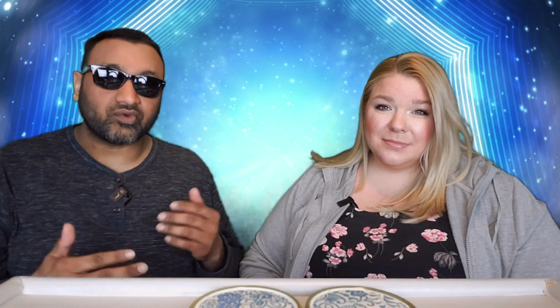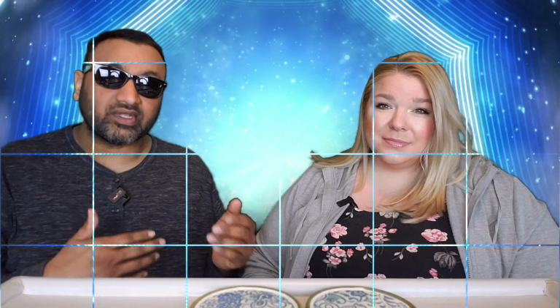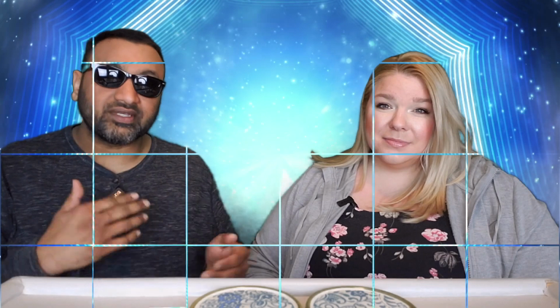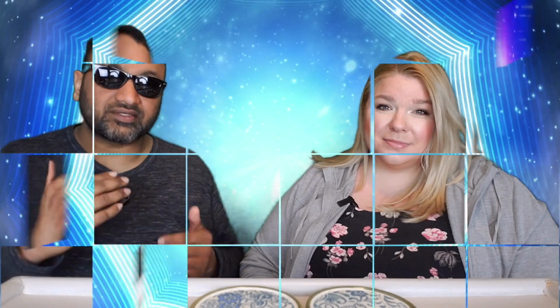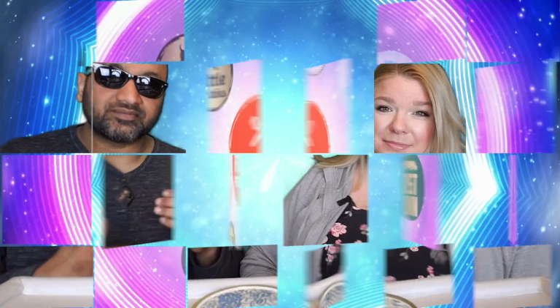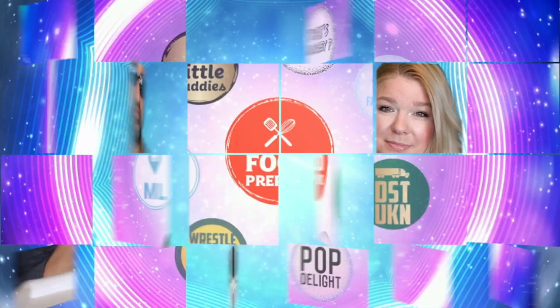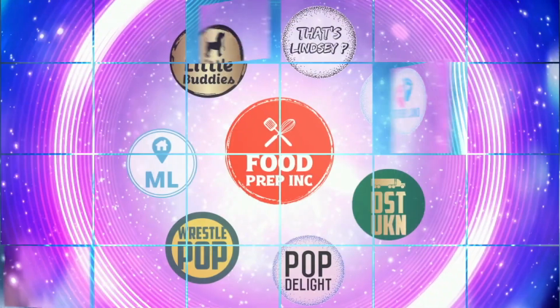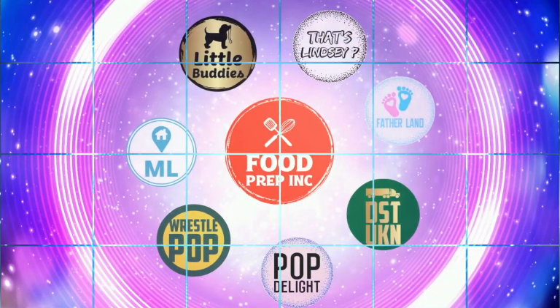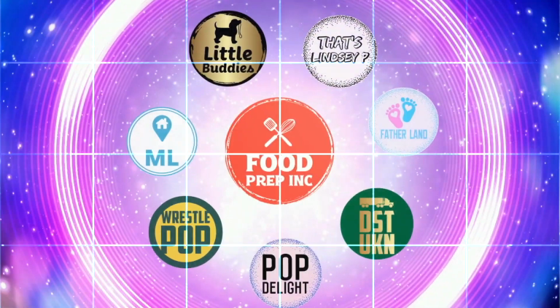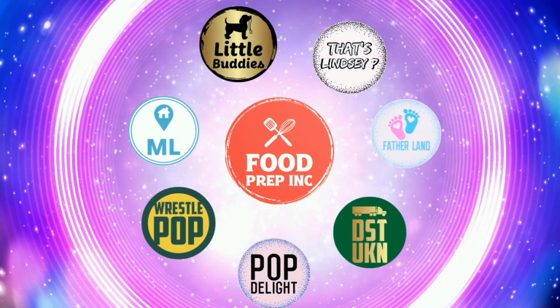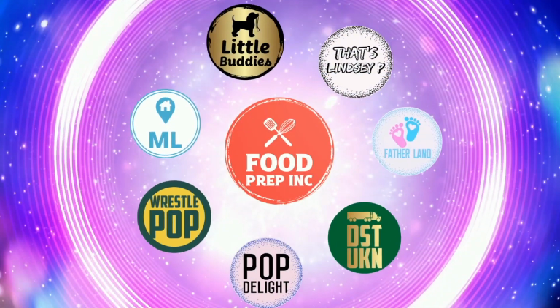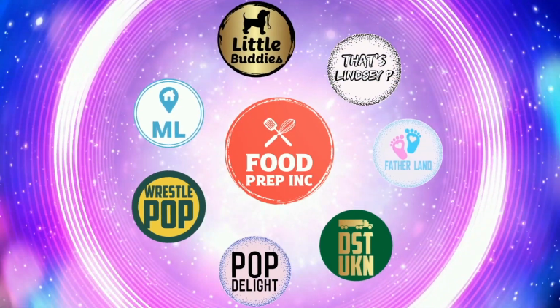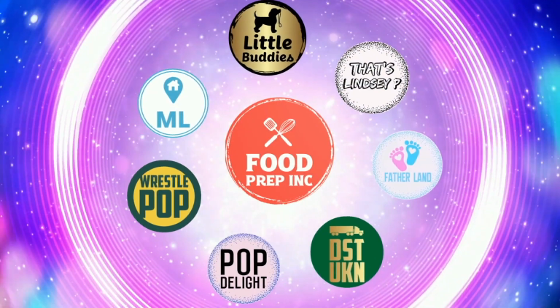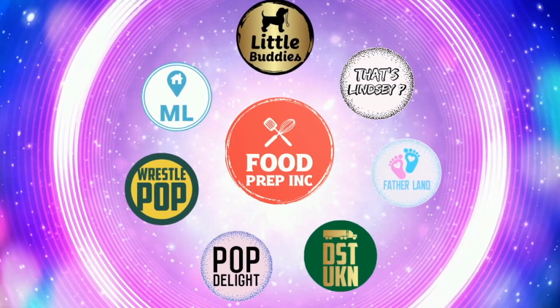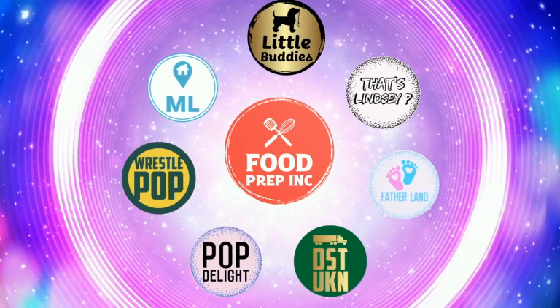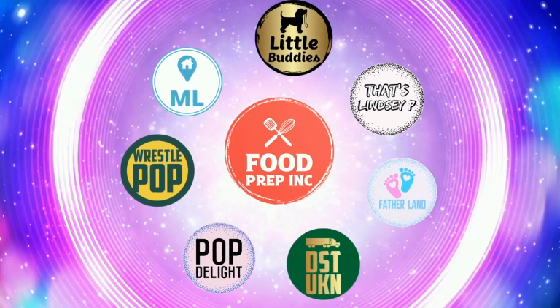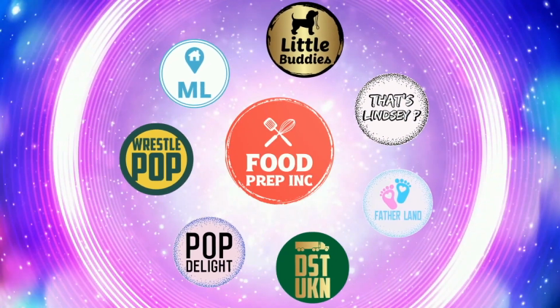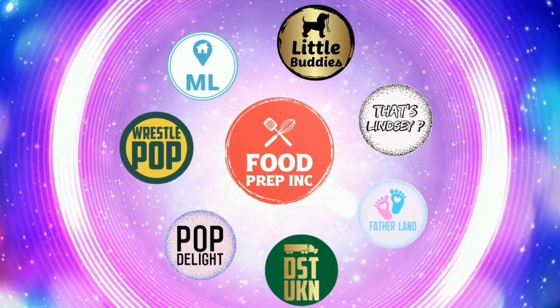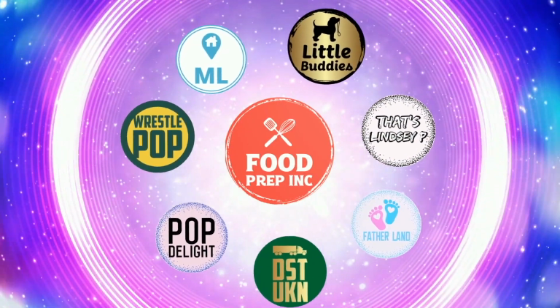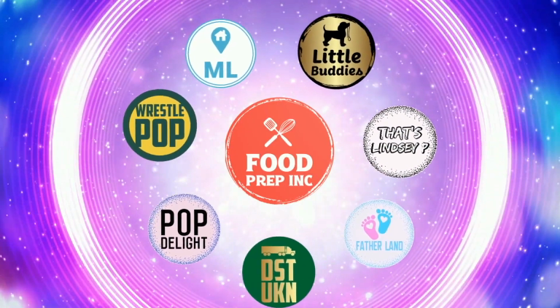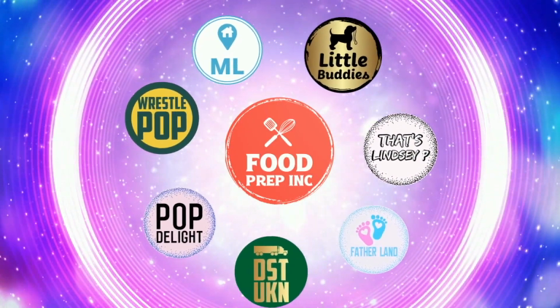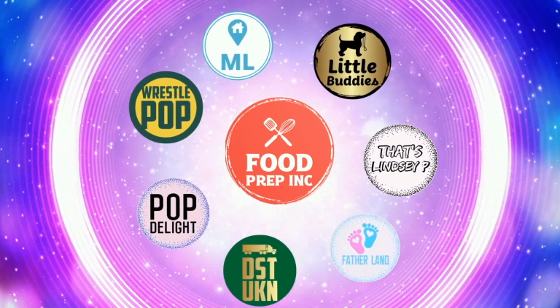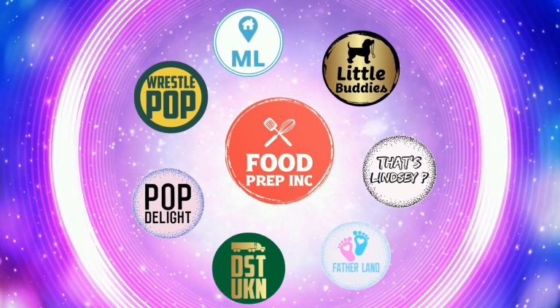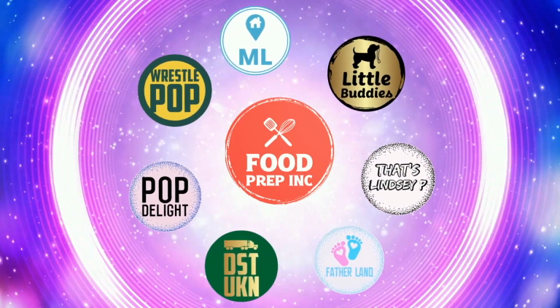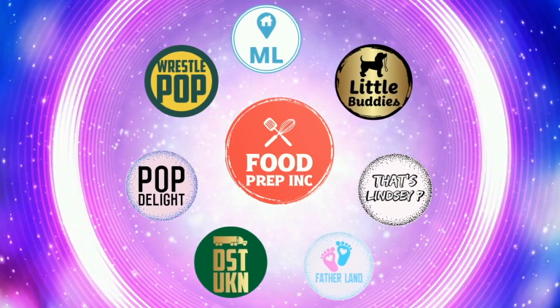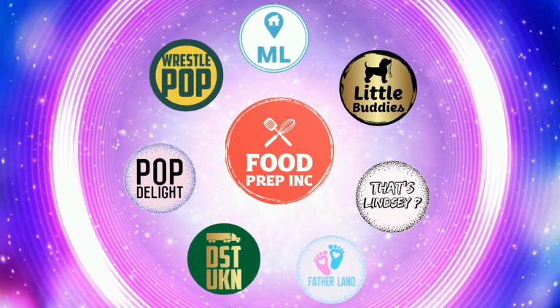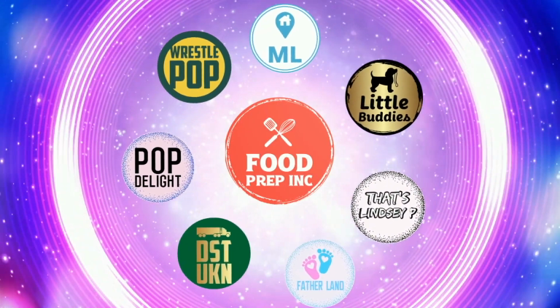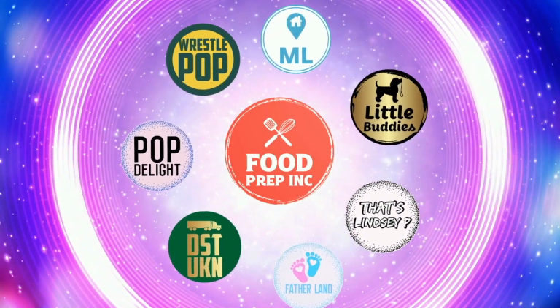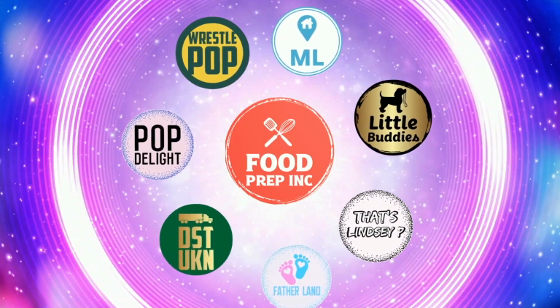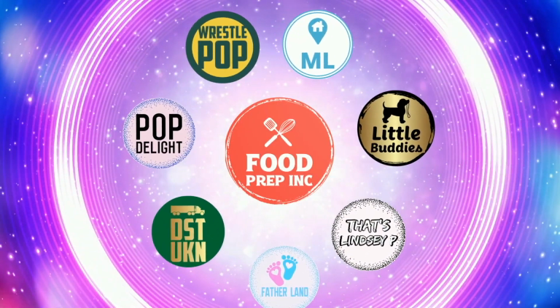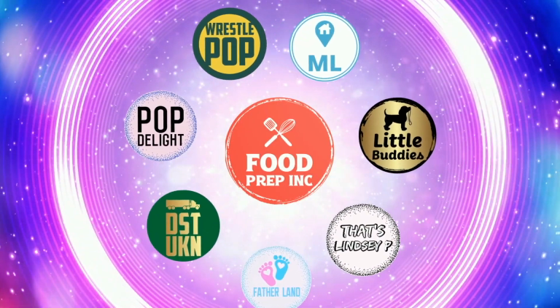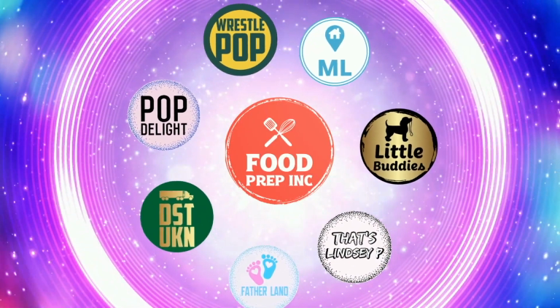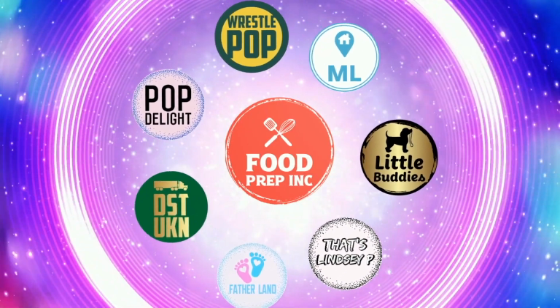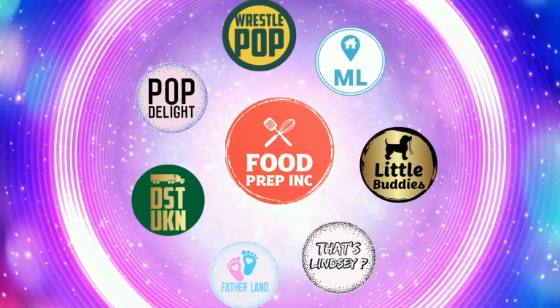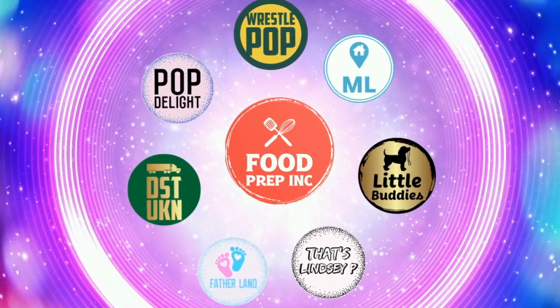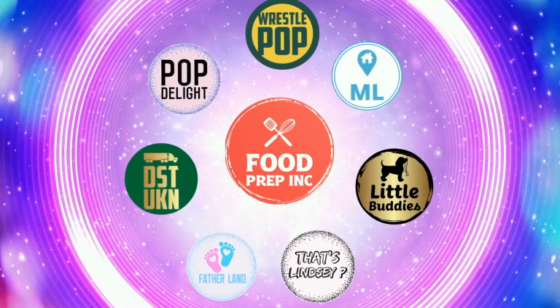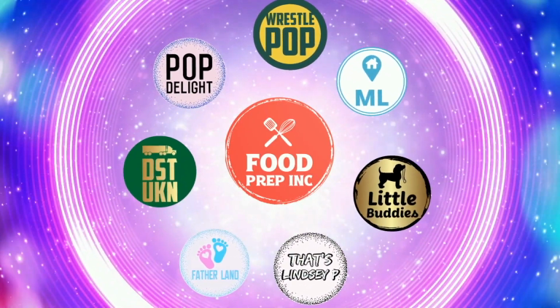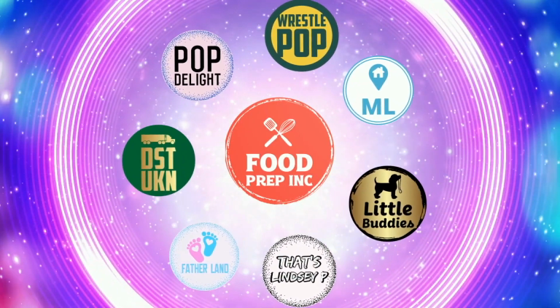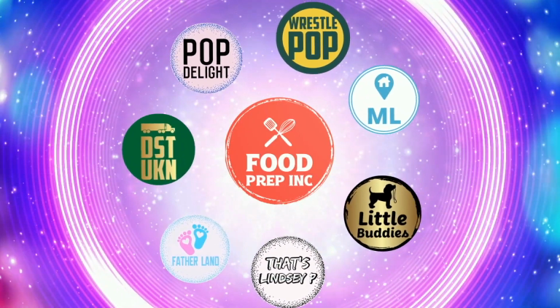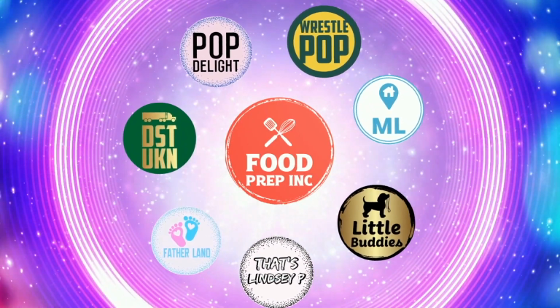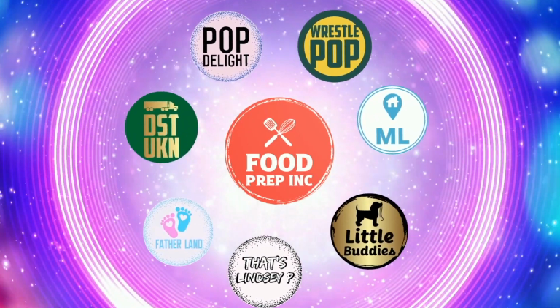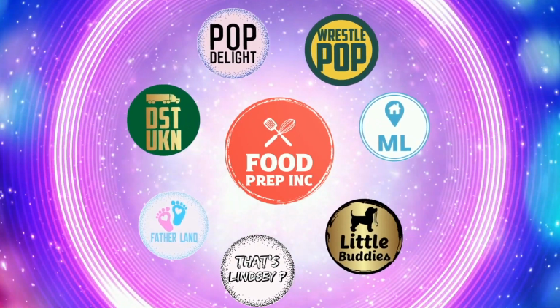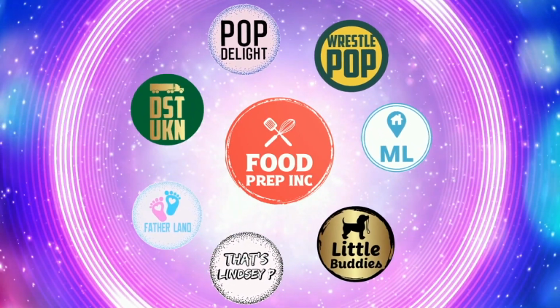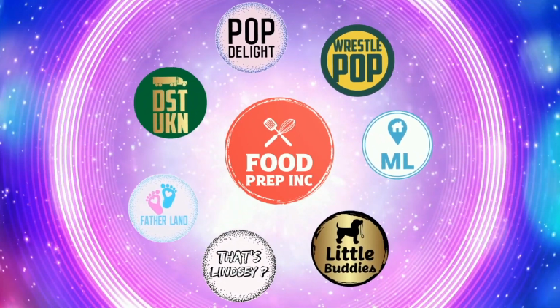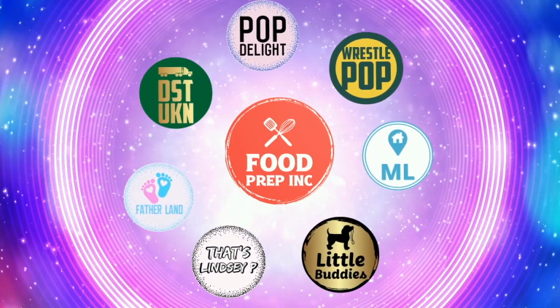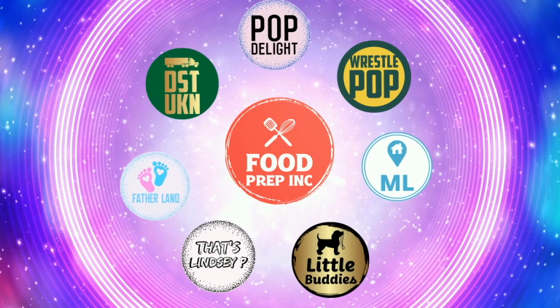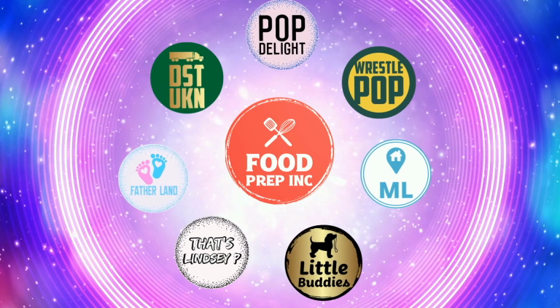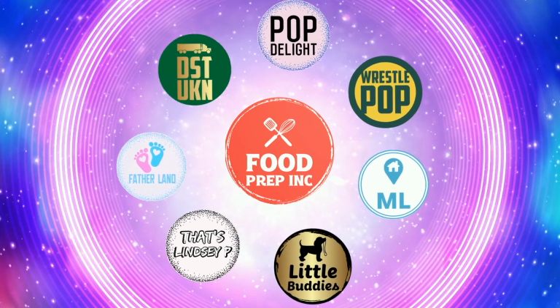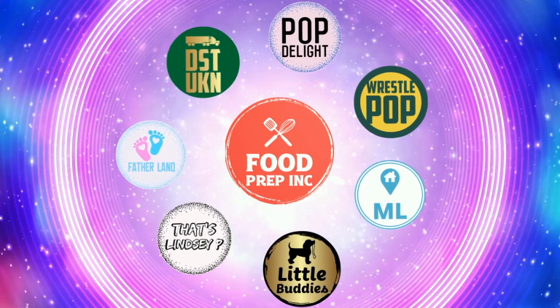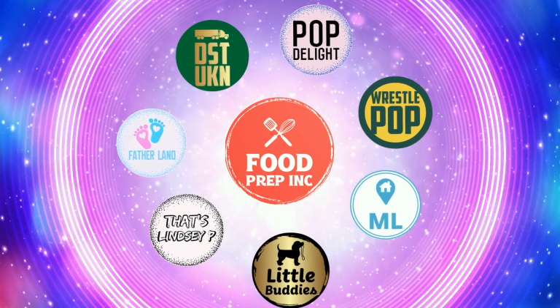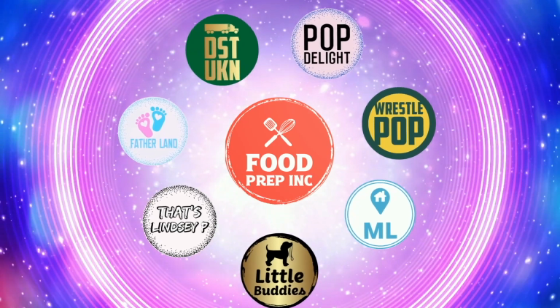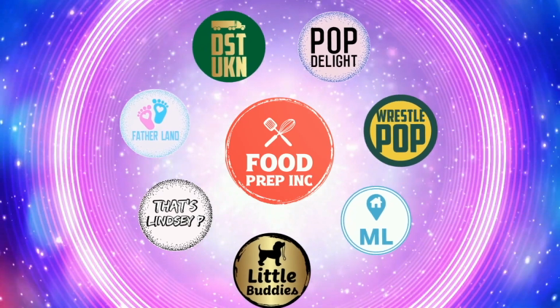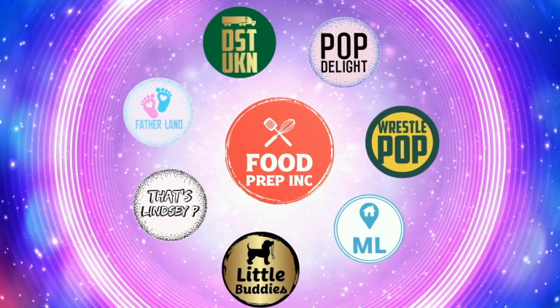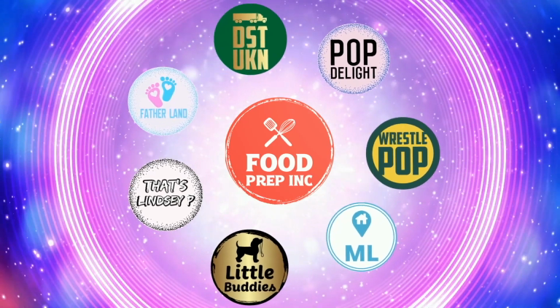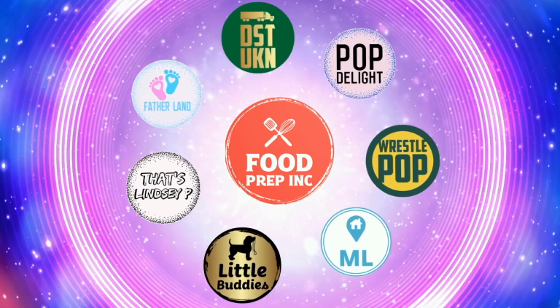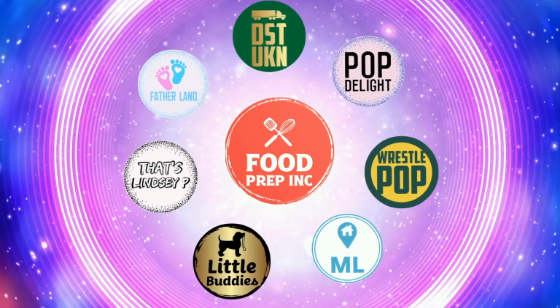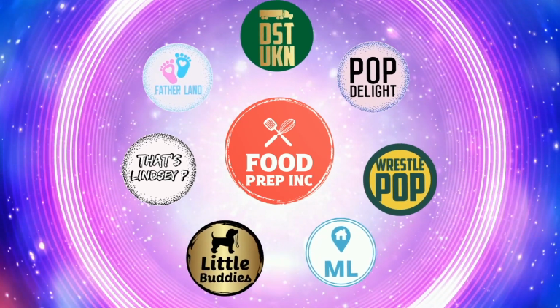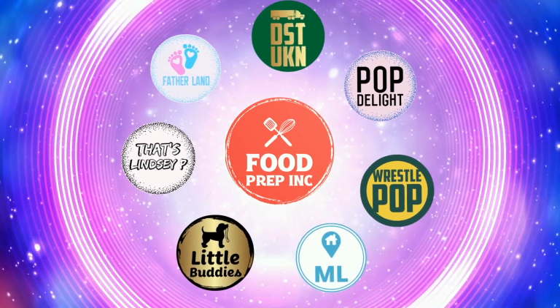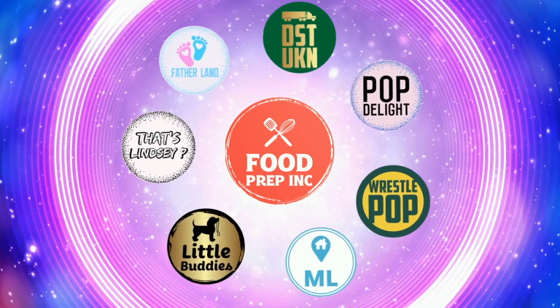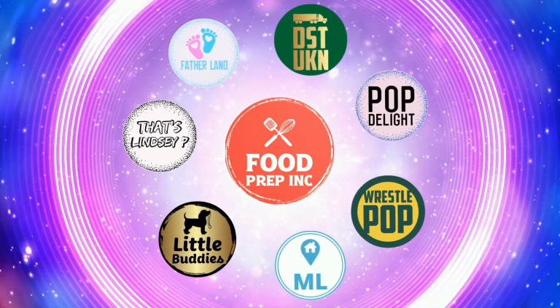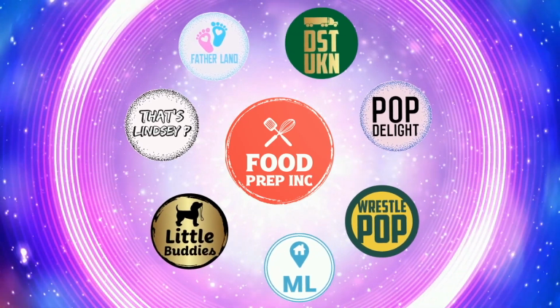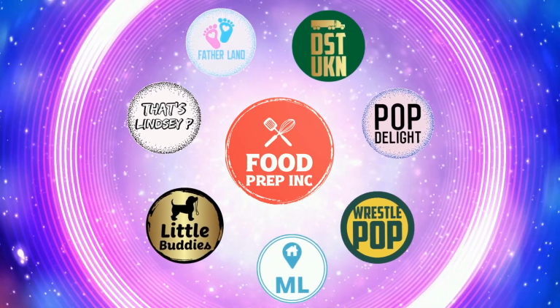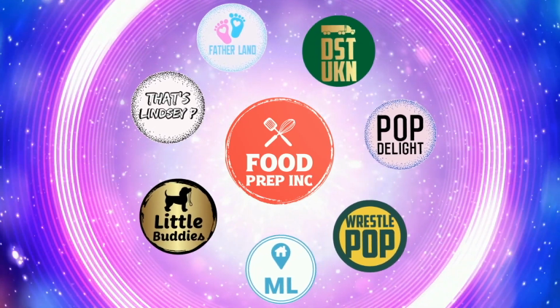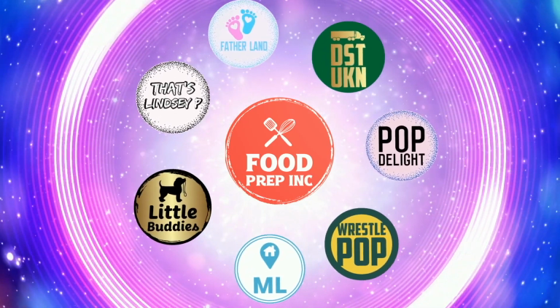All right guys, that's the video. If you like what we're doing here, definitely check out our other channel Food Prep Inc., and don't forget to give us a like and subscribe.